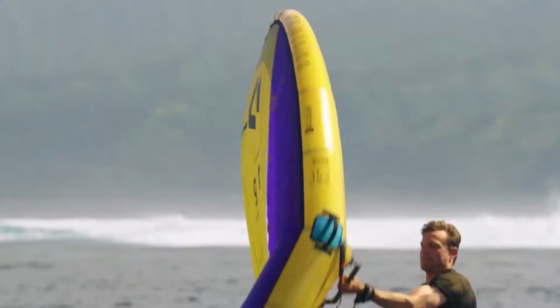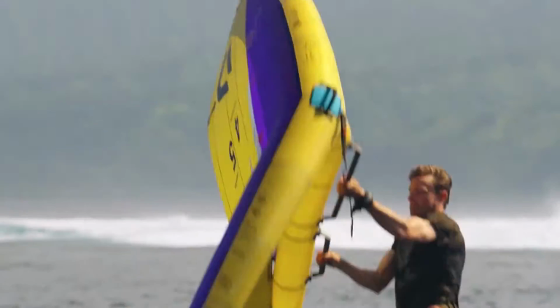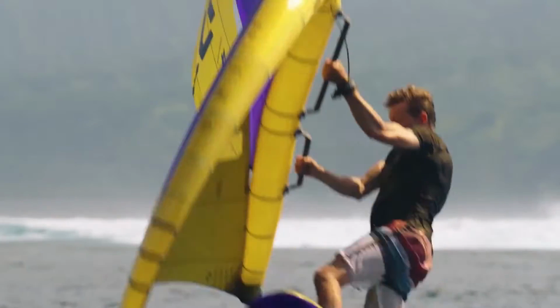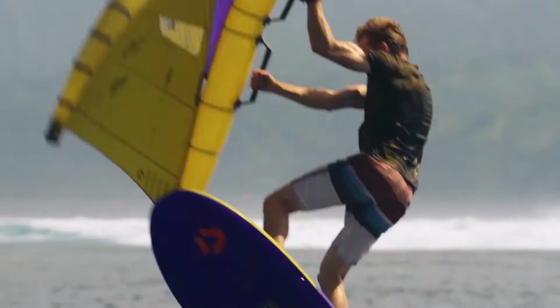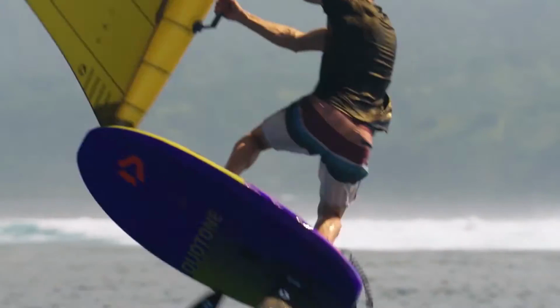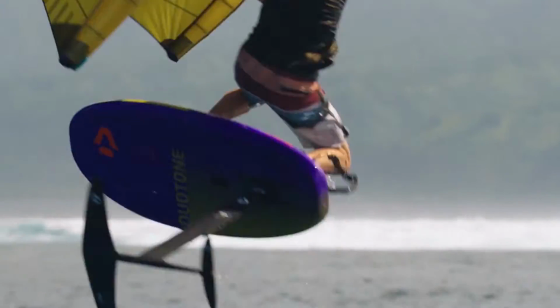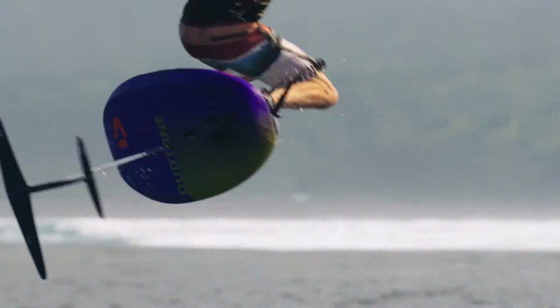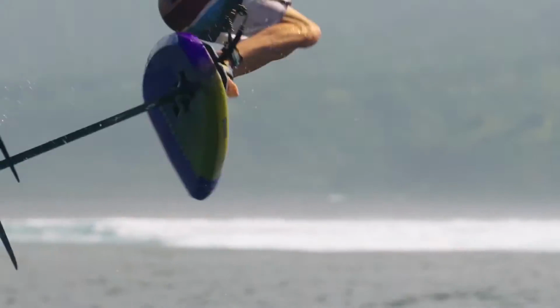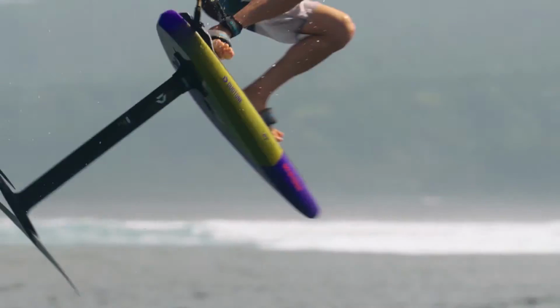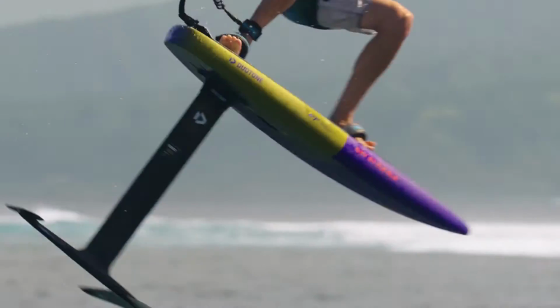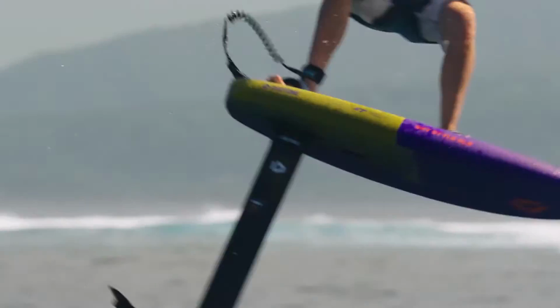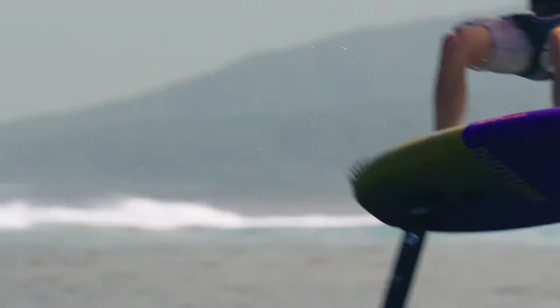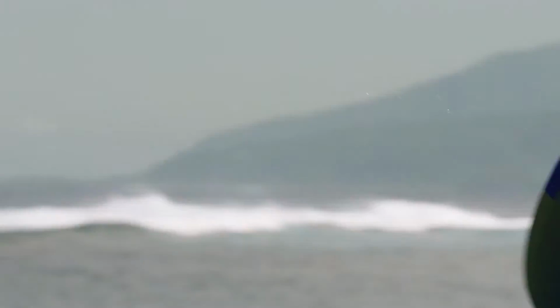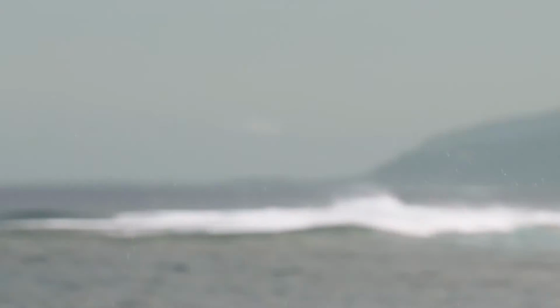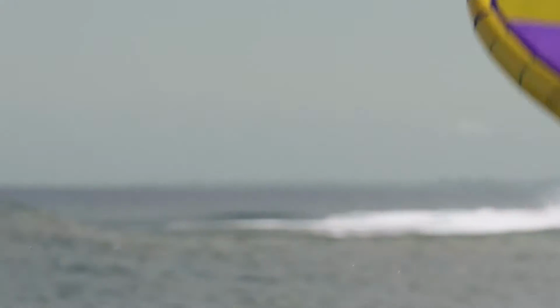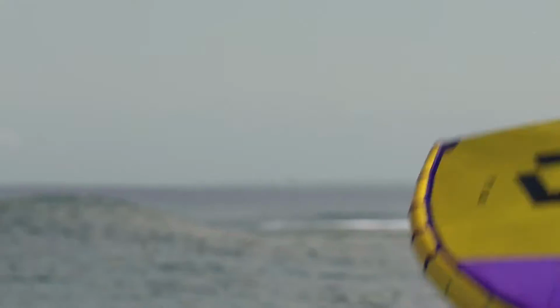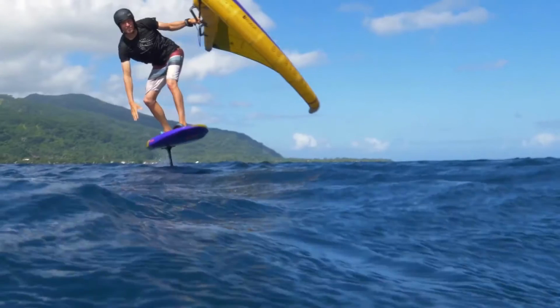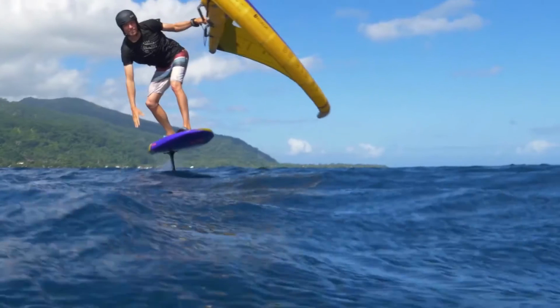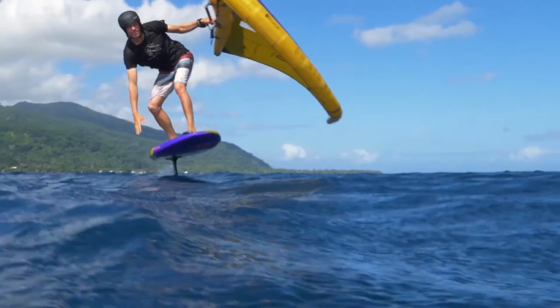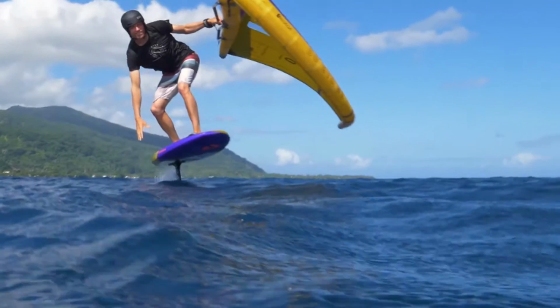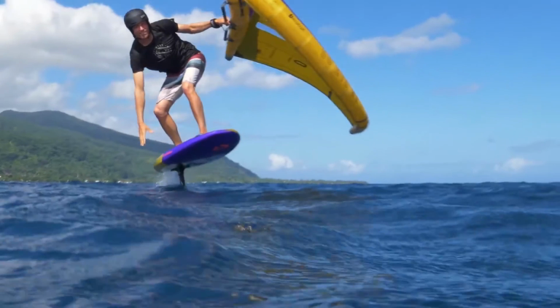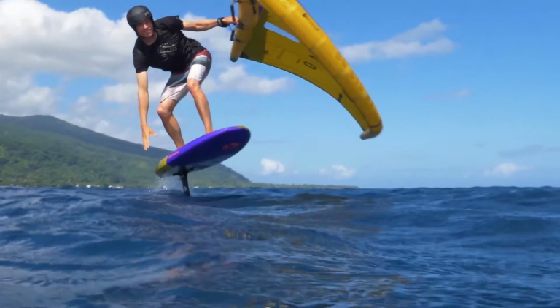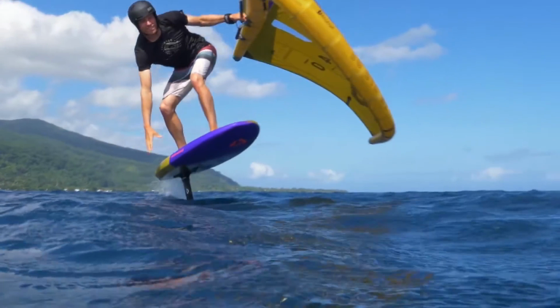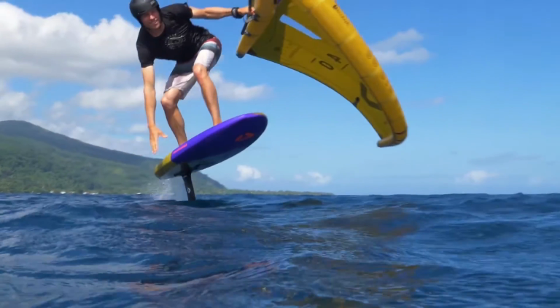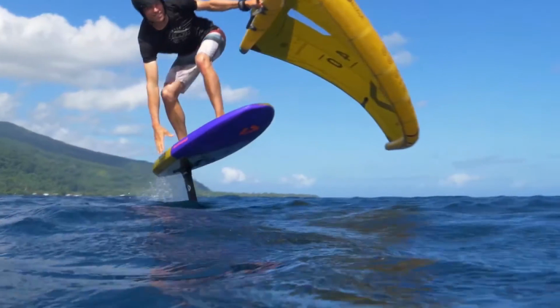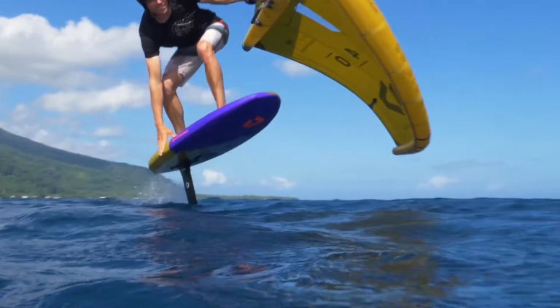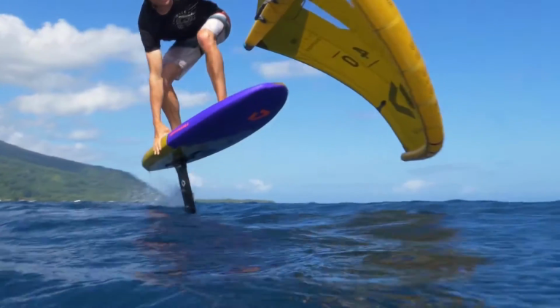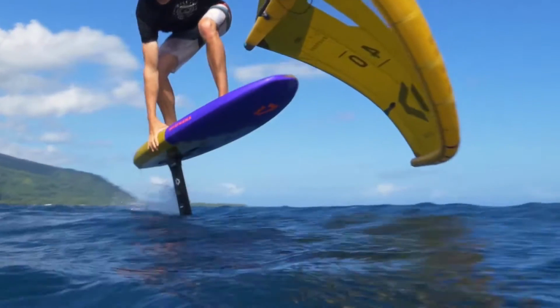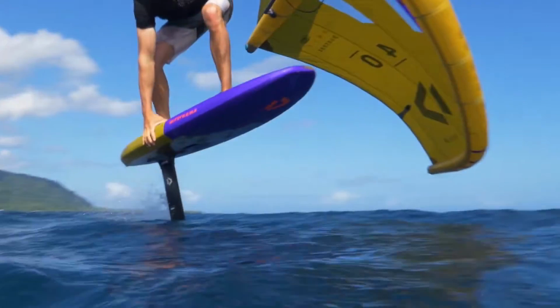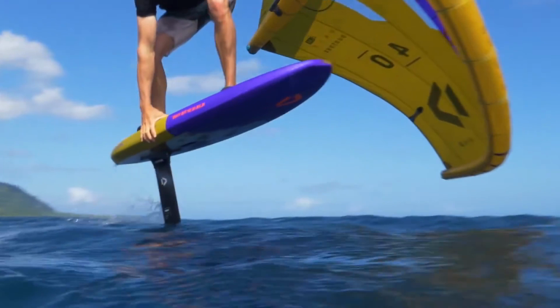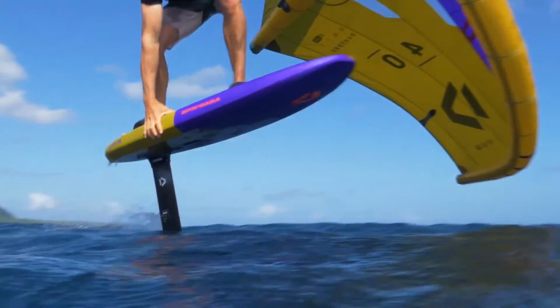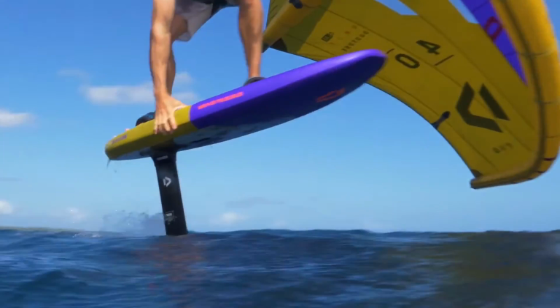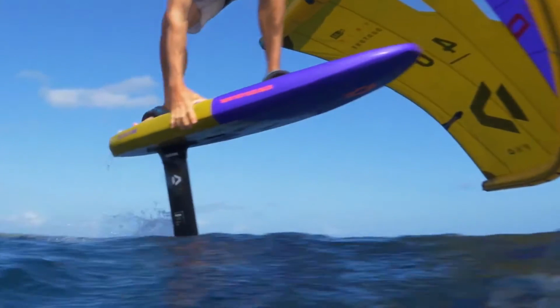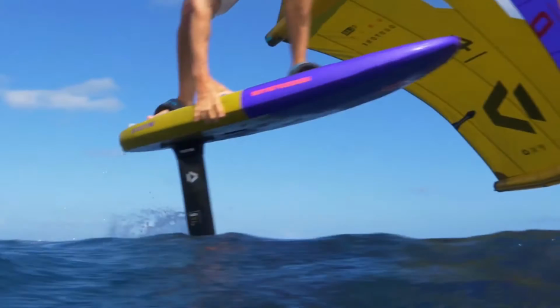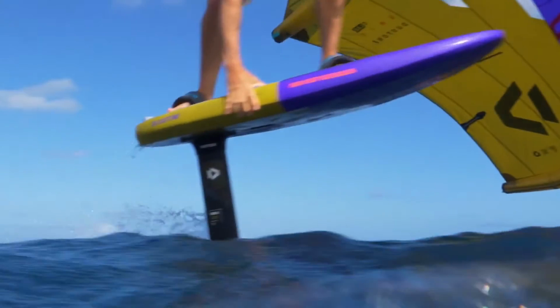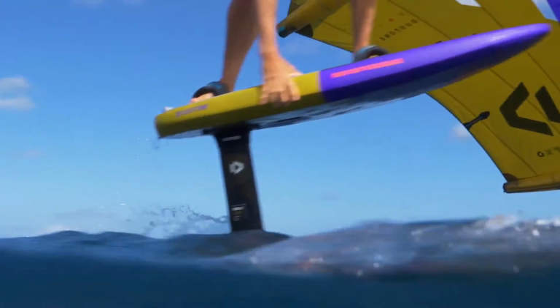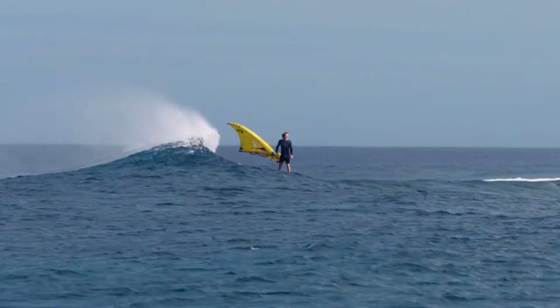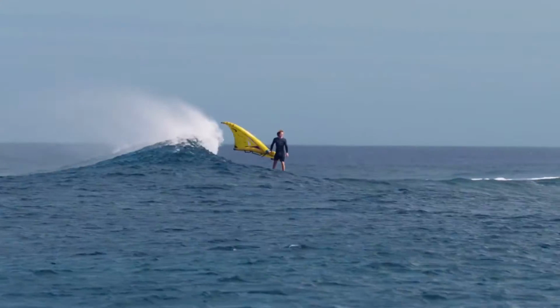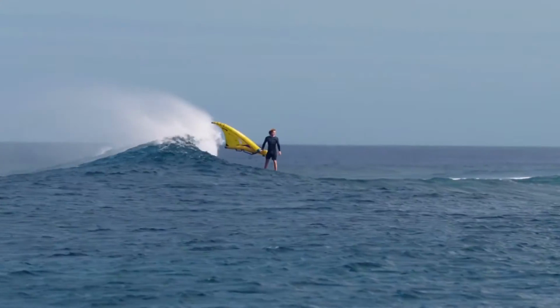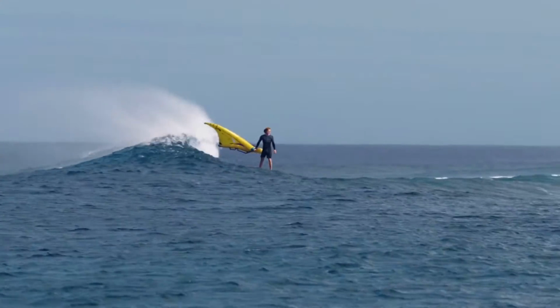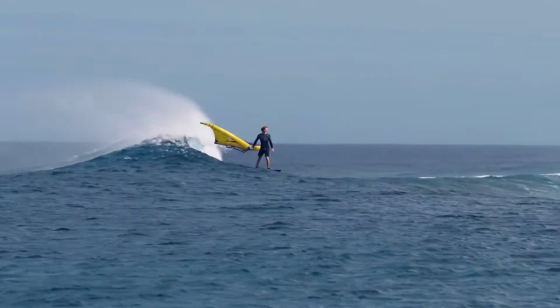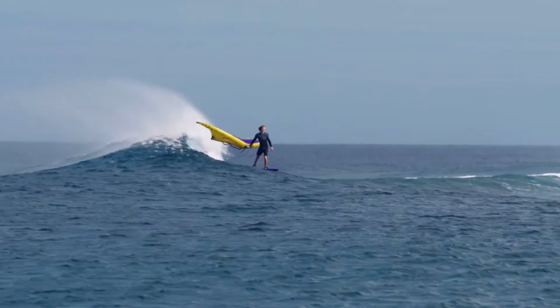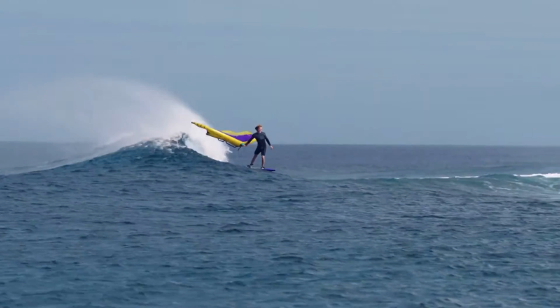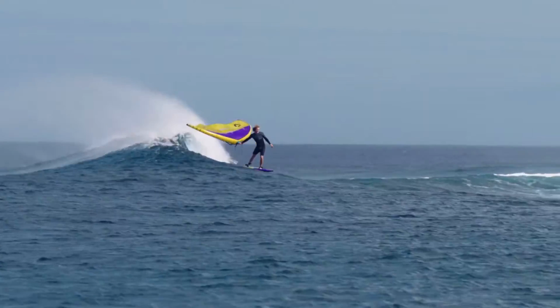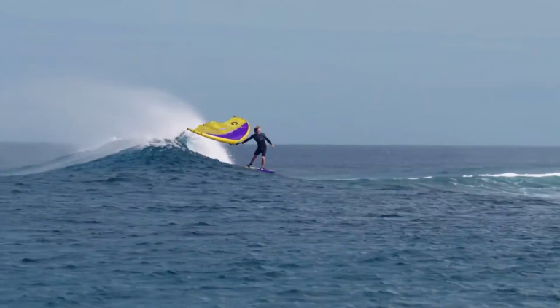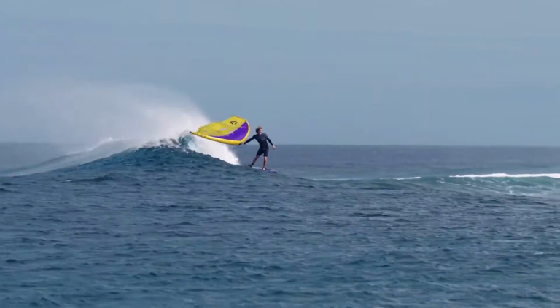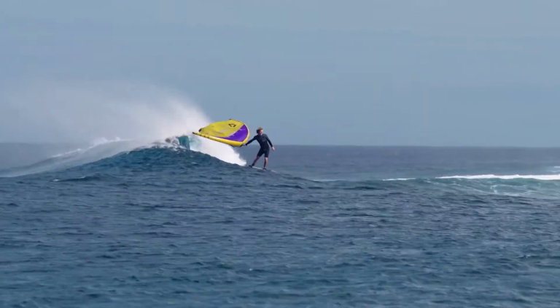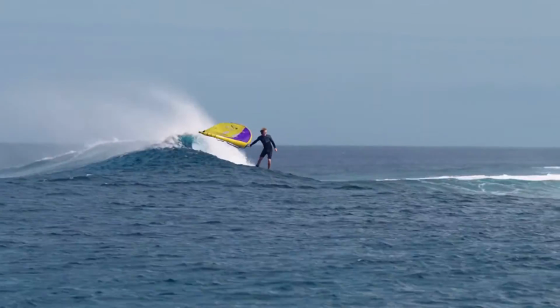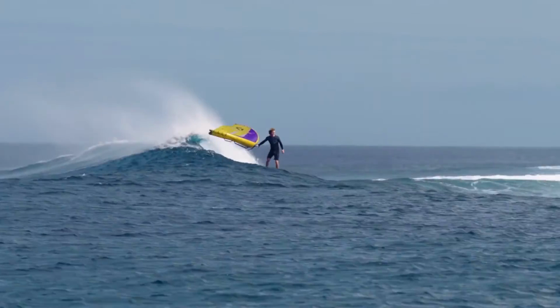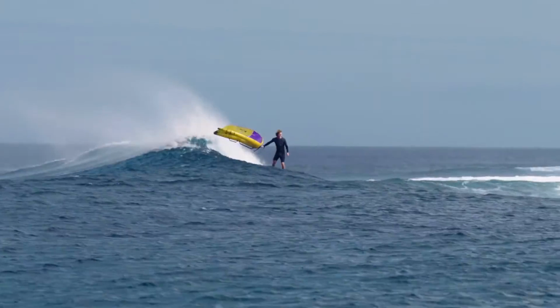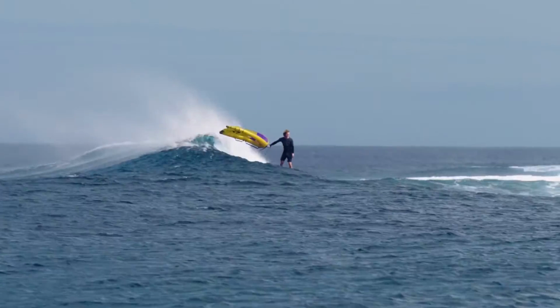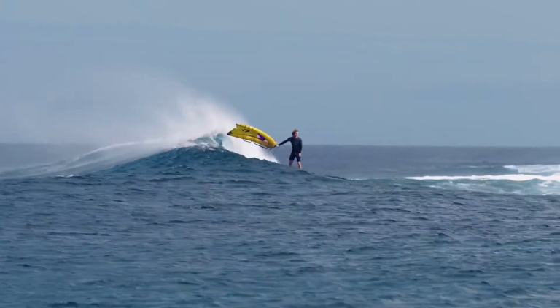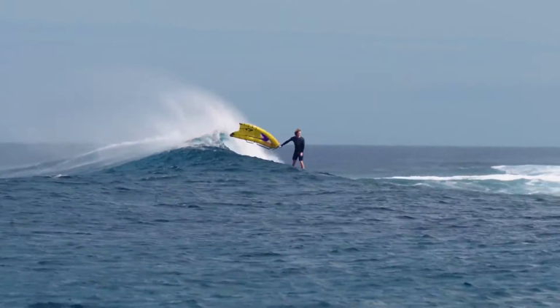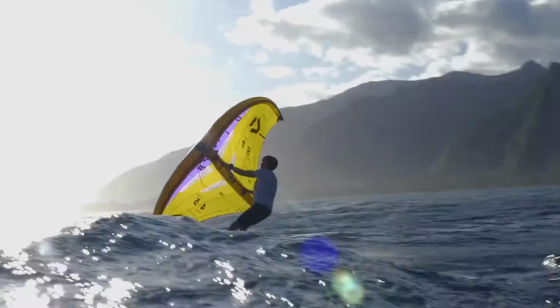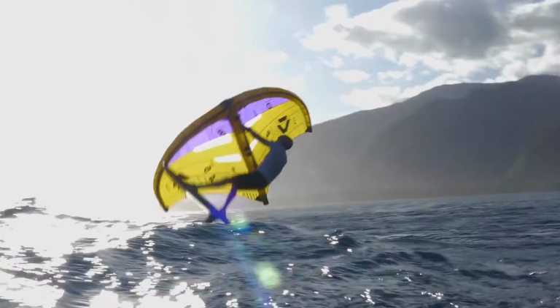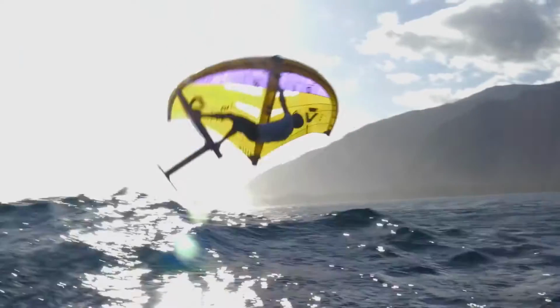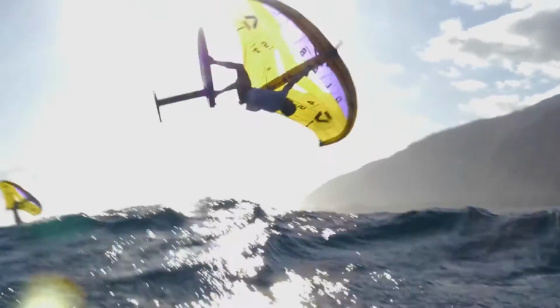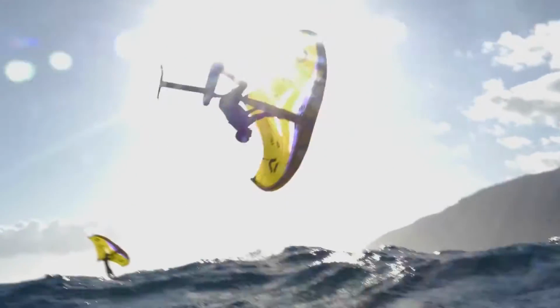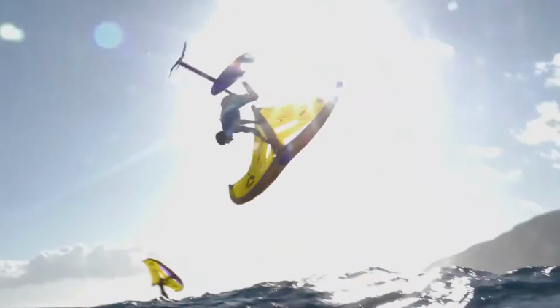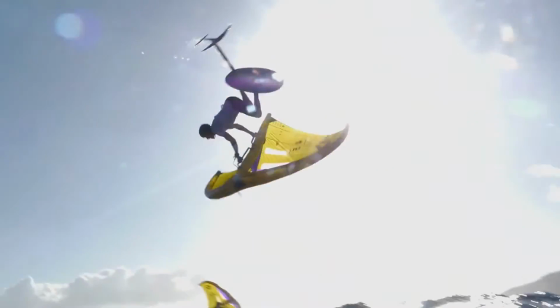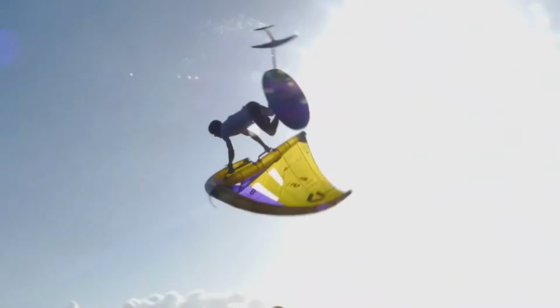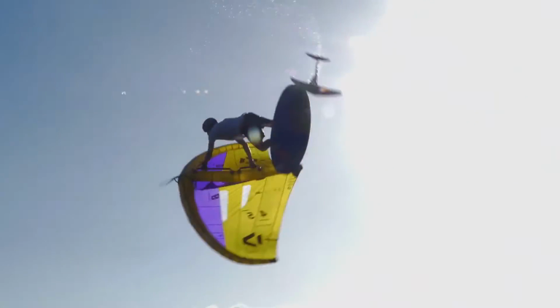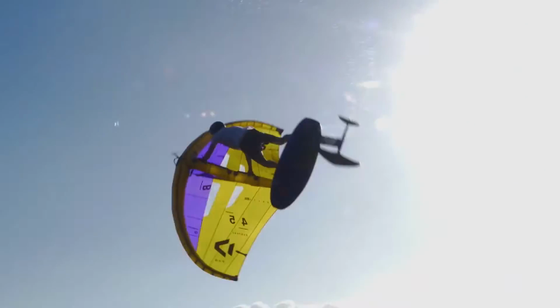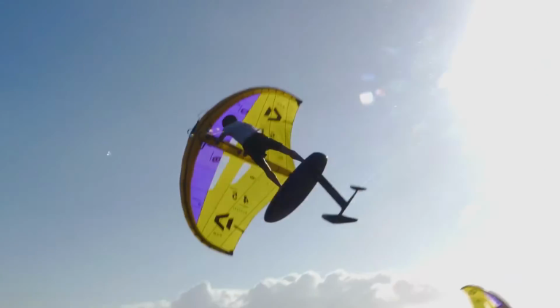The SkyStyle SLS range includes 5 boards from 4.5 to 5.1, with the 45-liter SkyStyle SLS 4.5 model adapted from the SkySurf range — ideal for the next generation of champions.